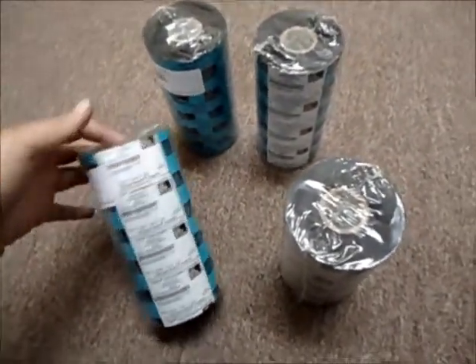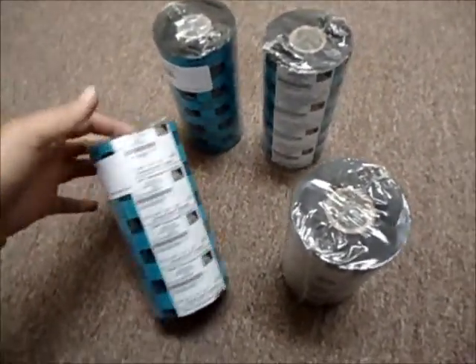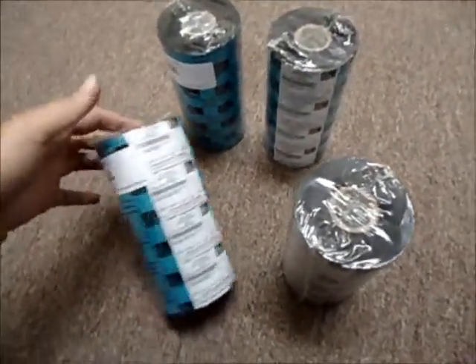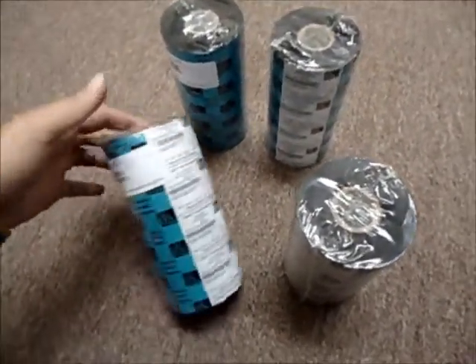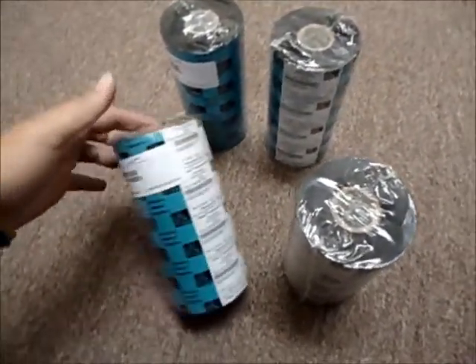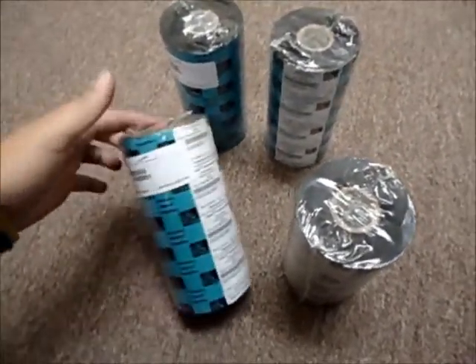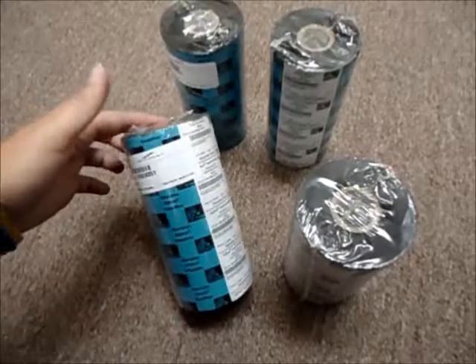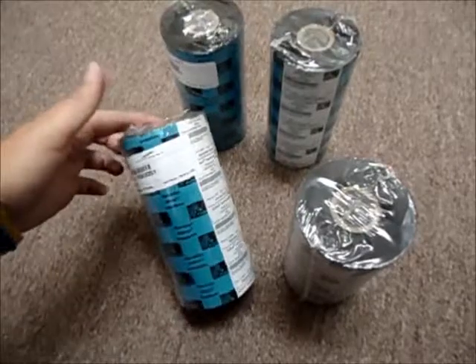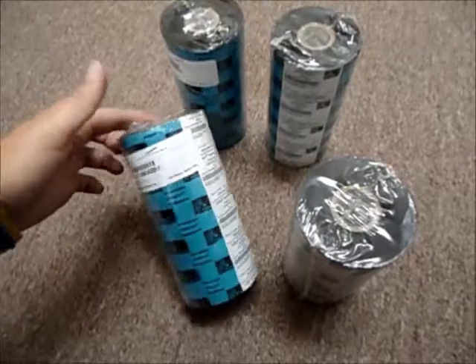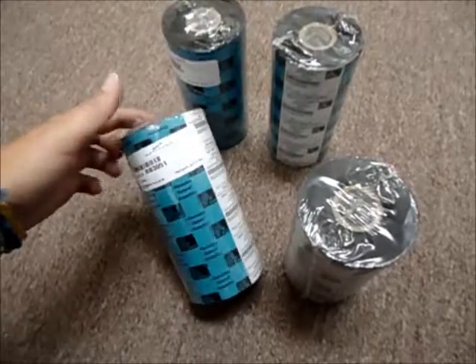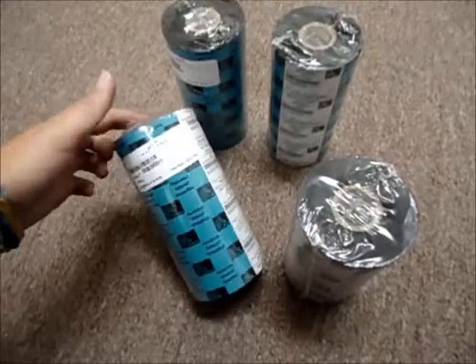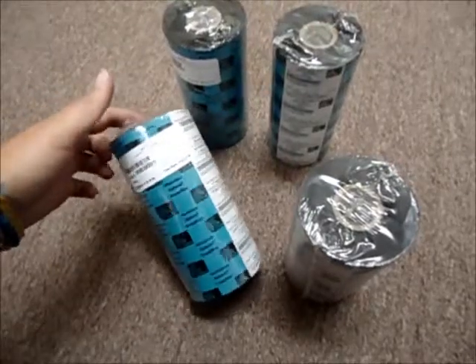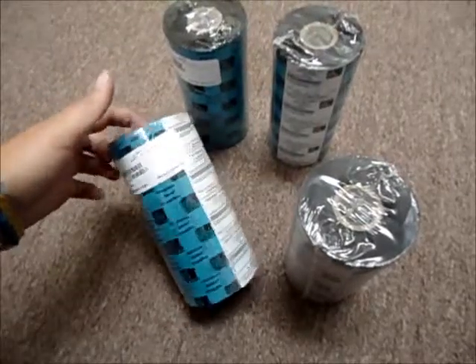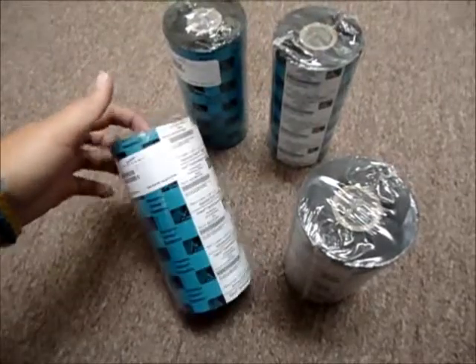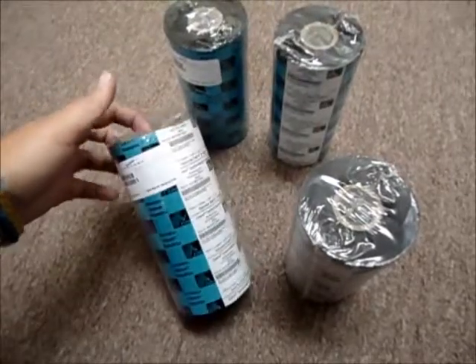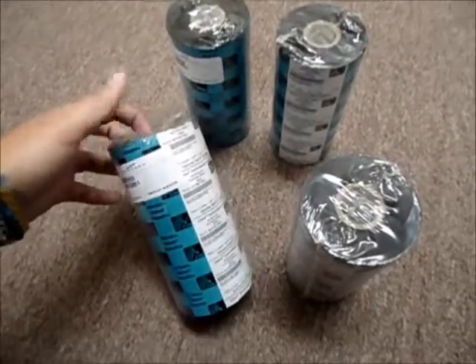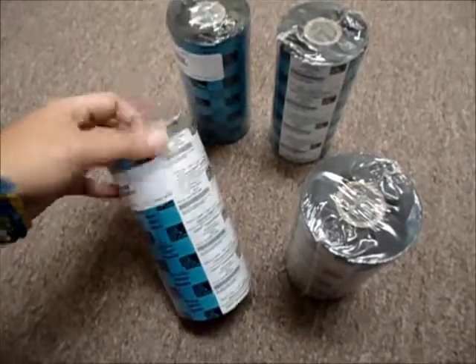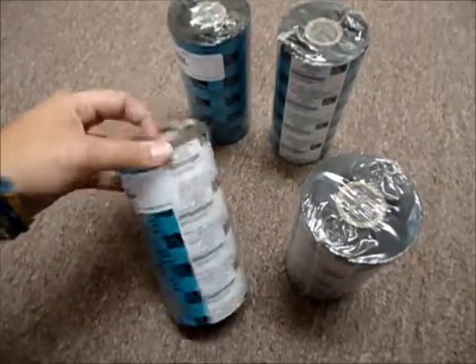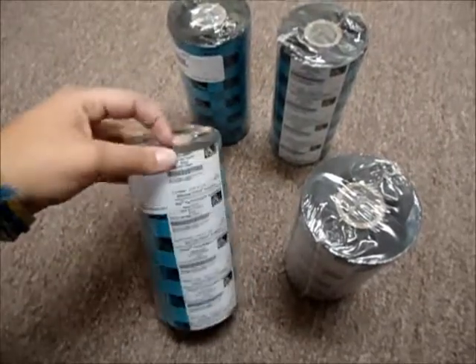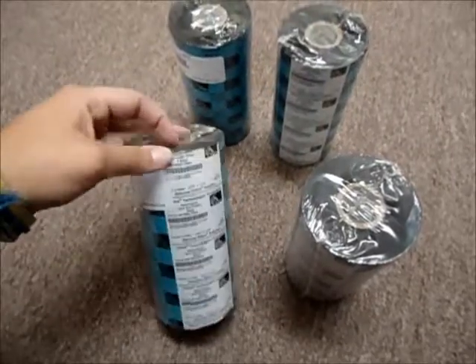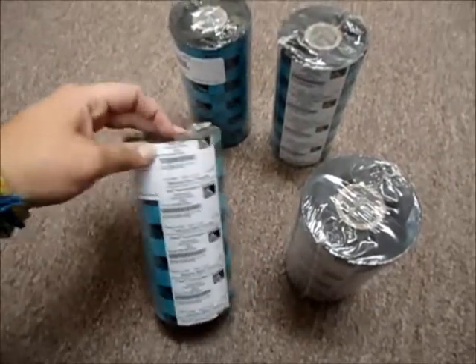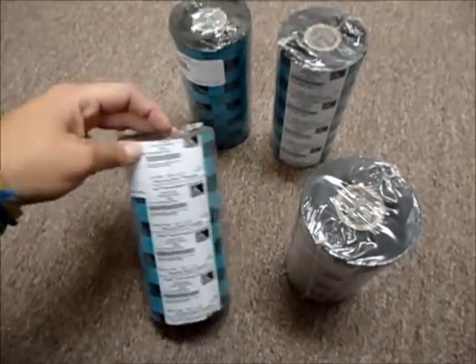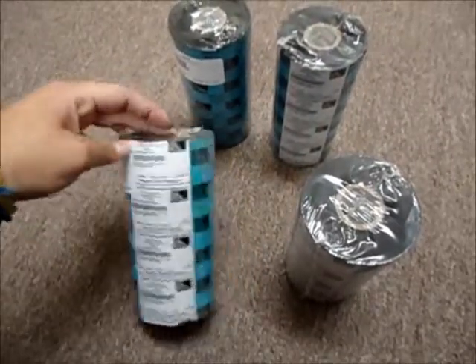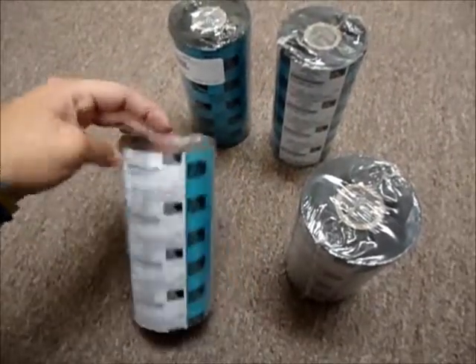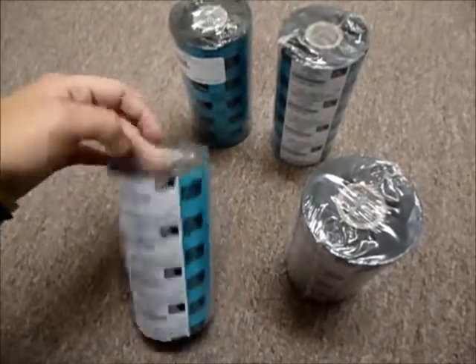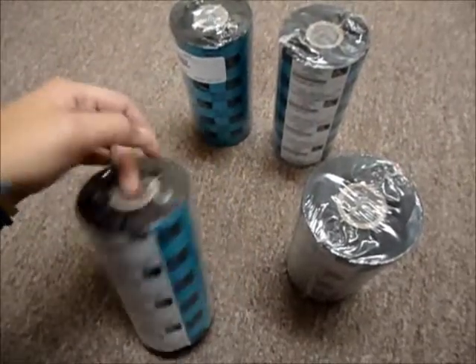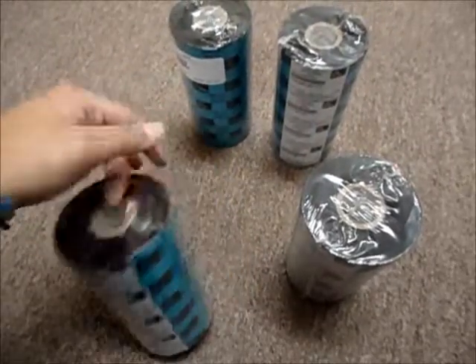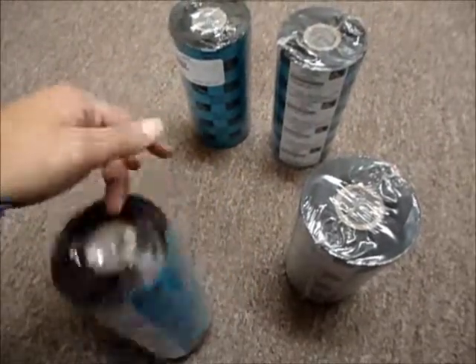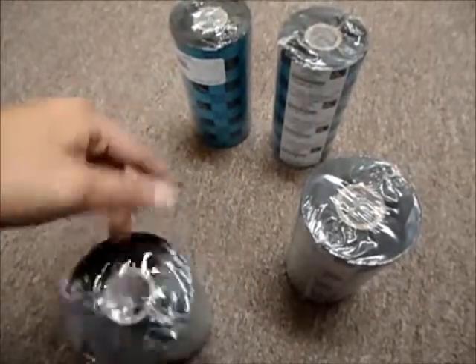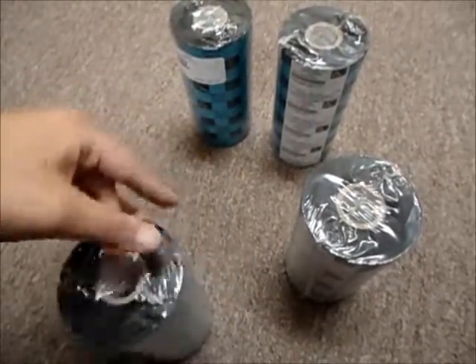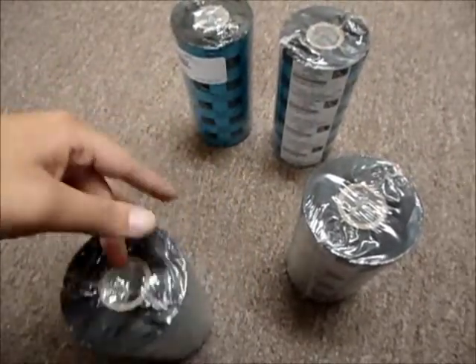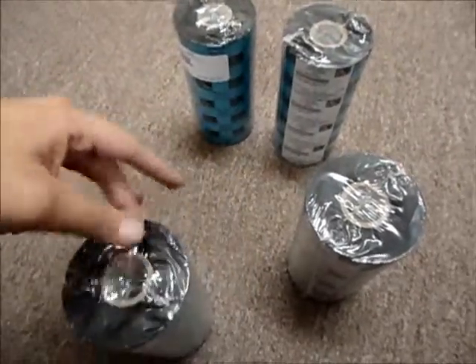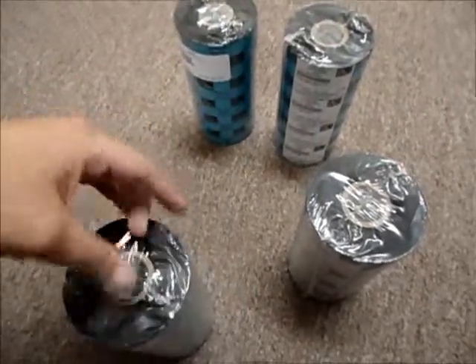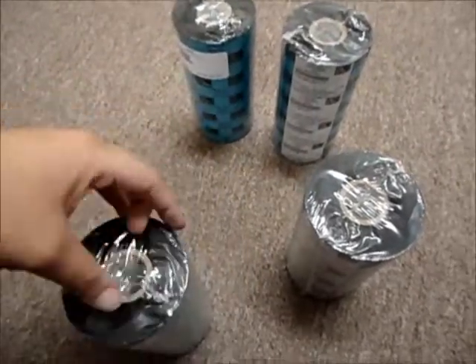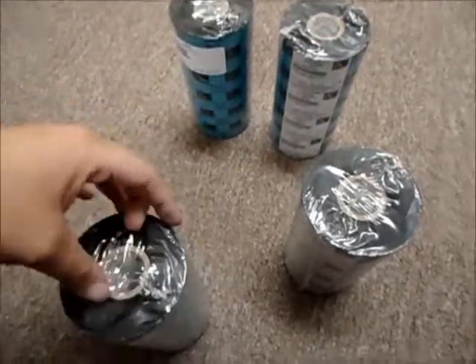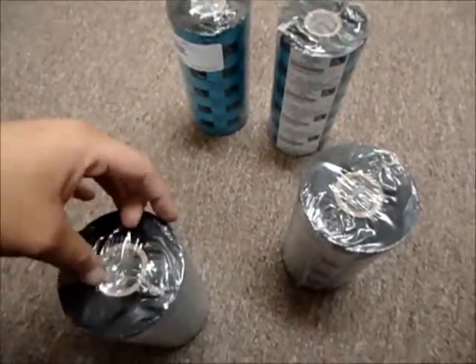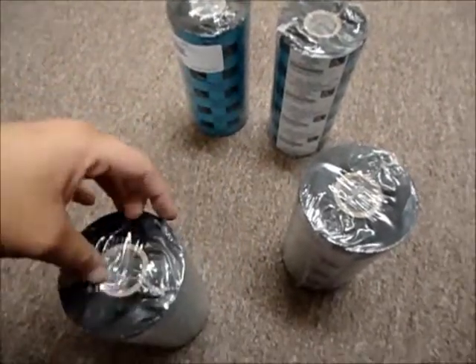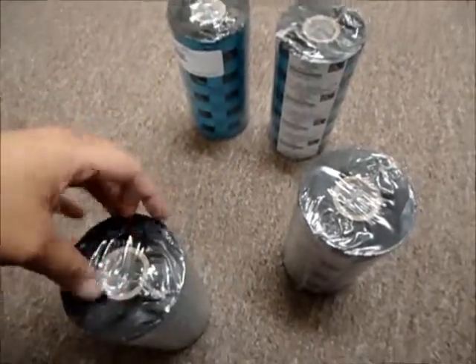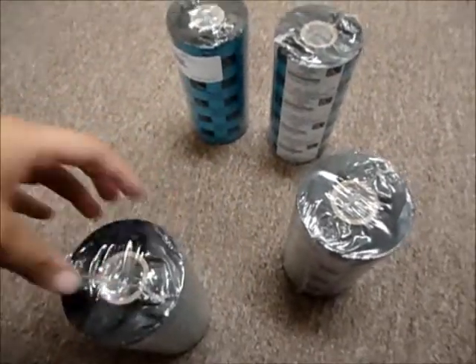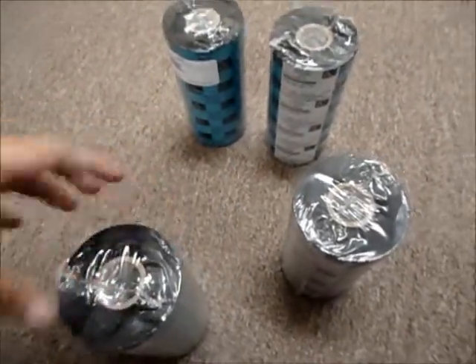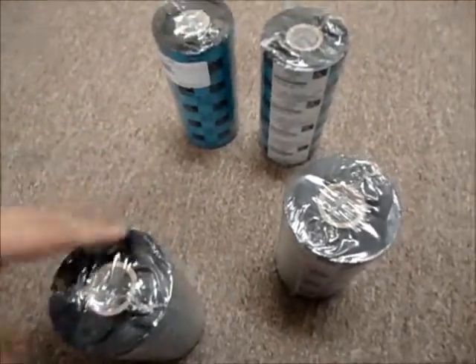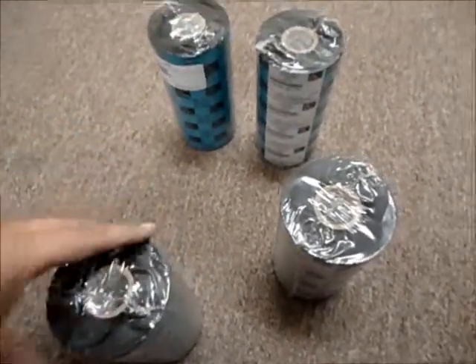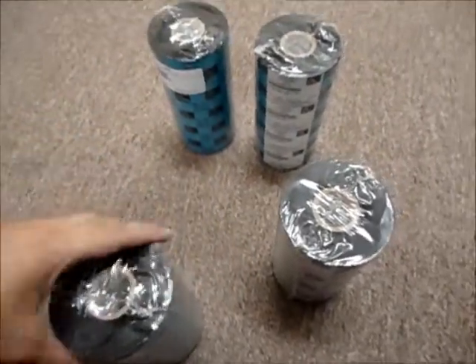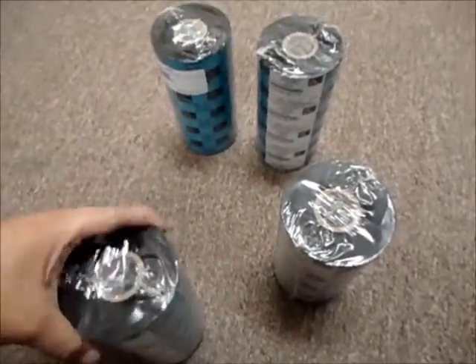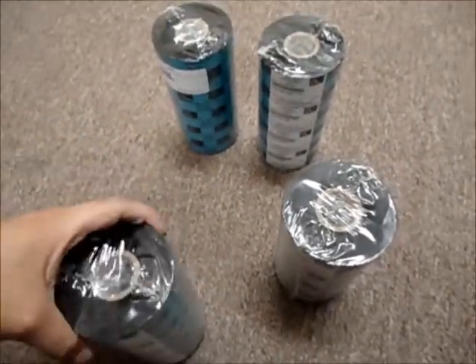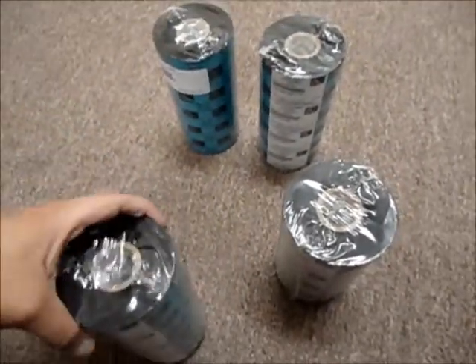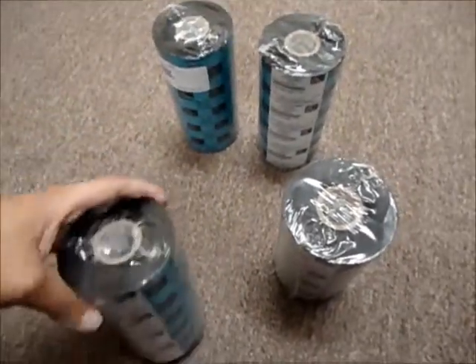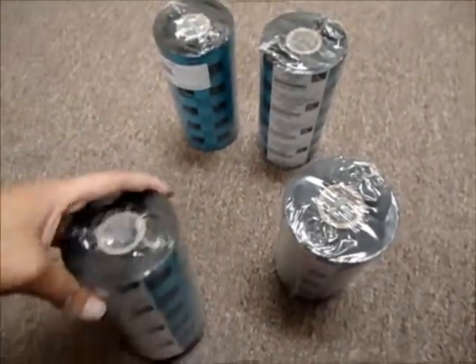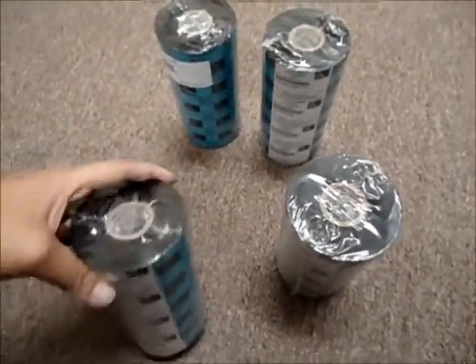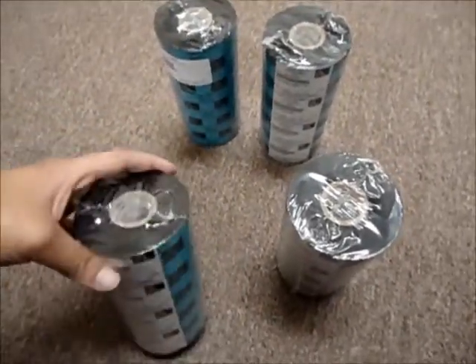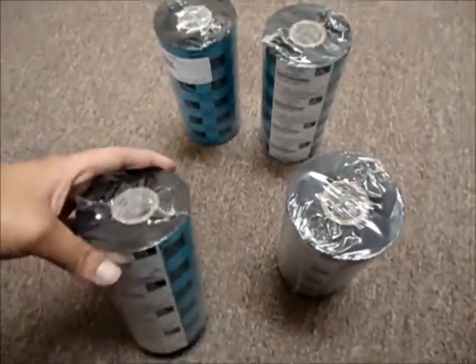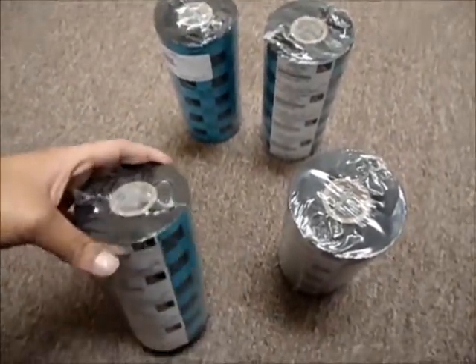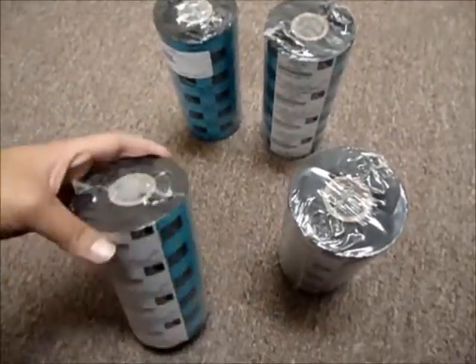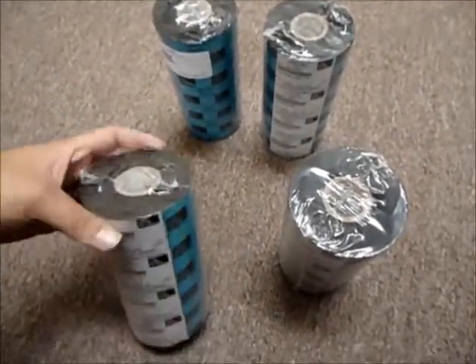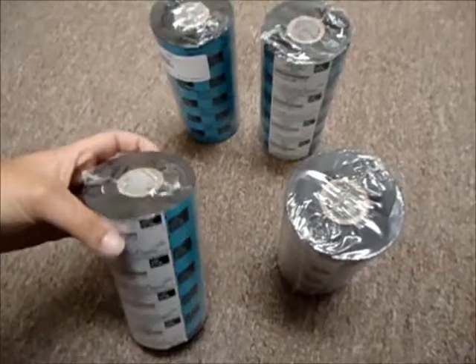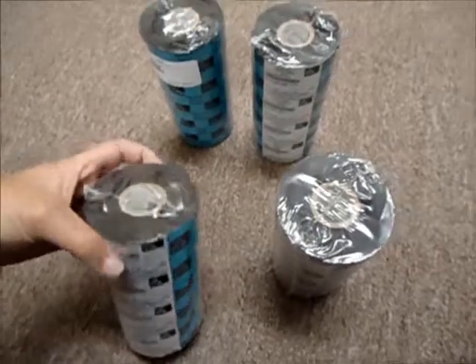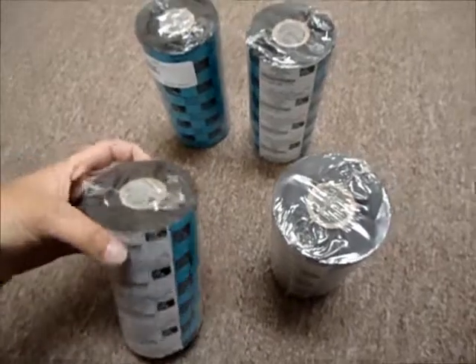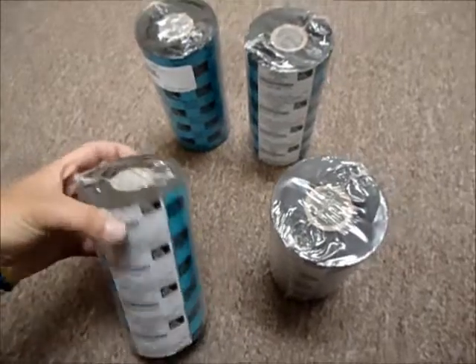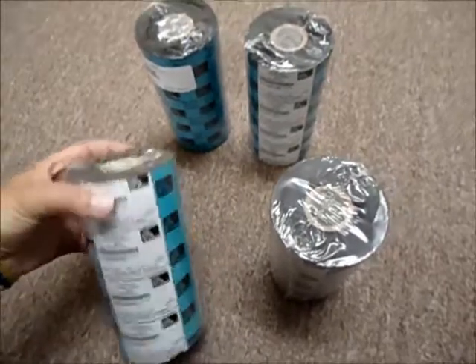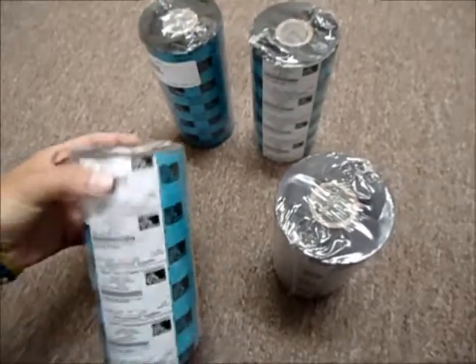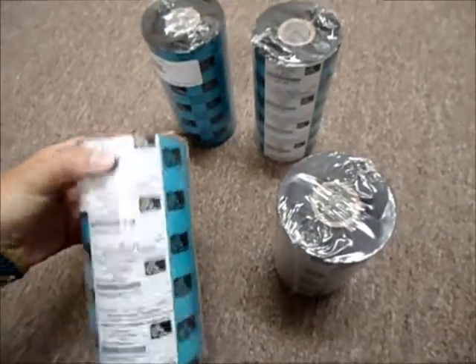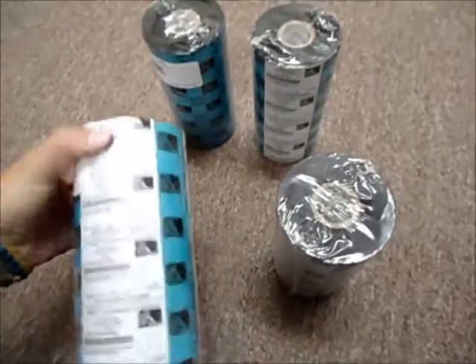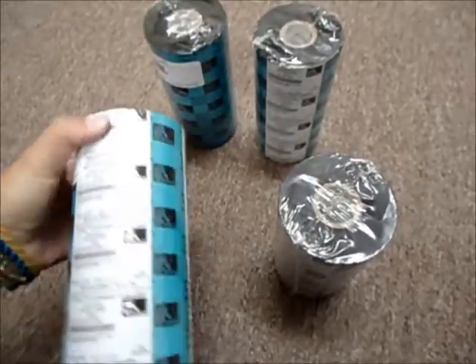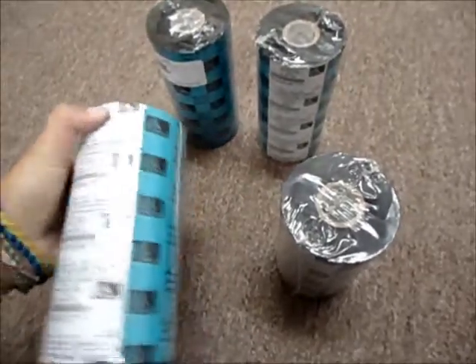If you want to find us on eBay and search for more products there, our name on eBay is CyberInfinity, which is all one word.